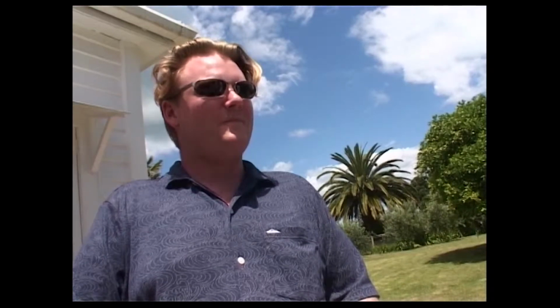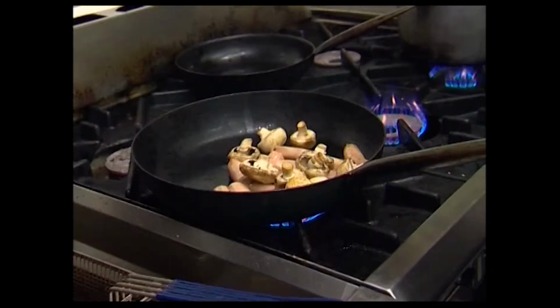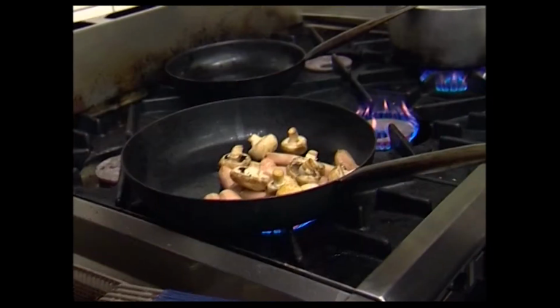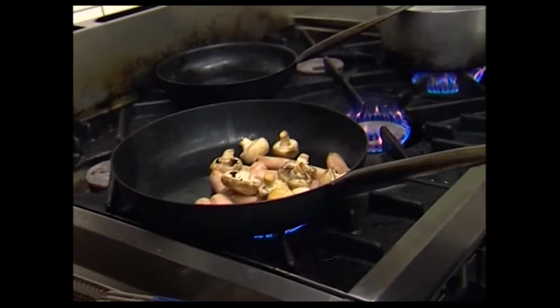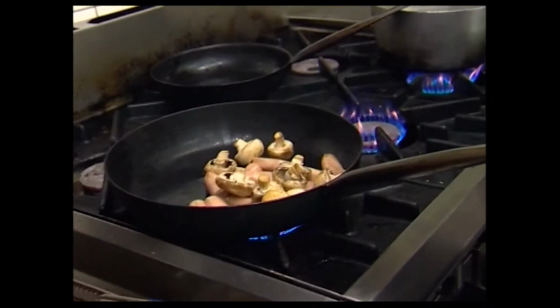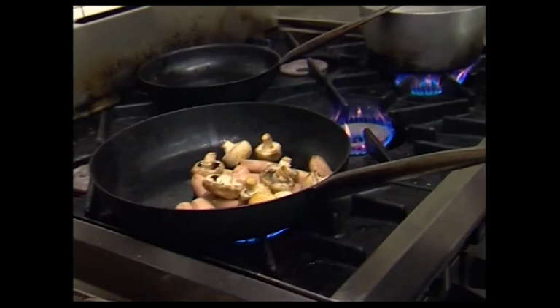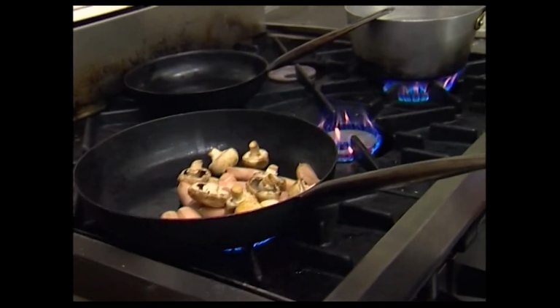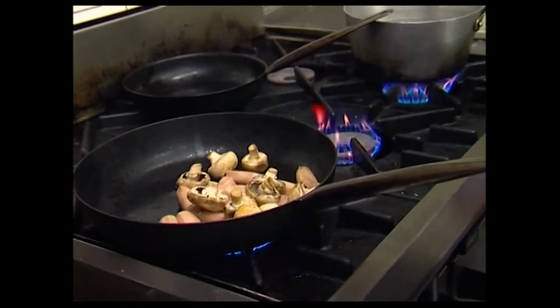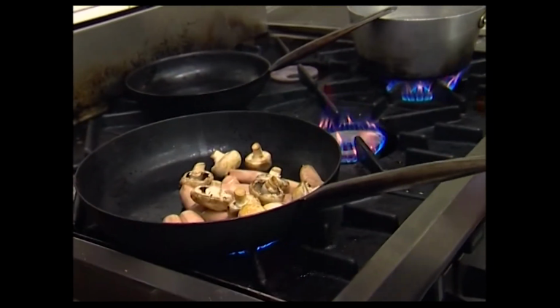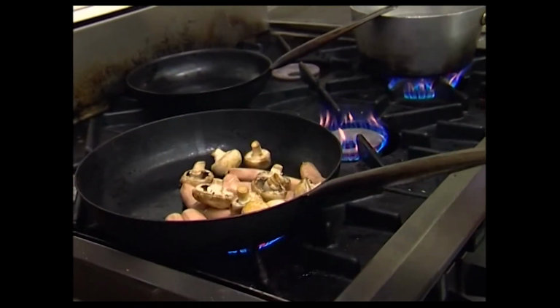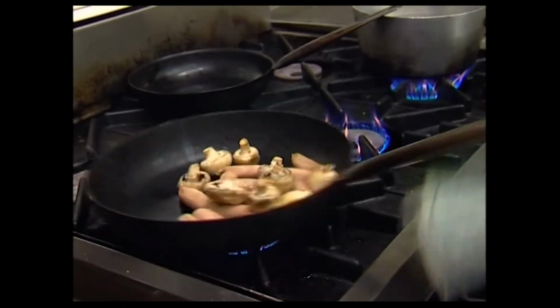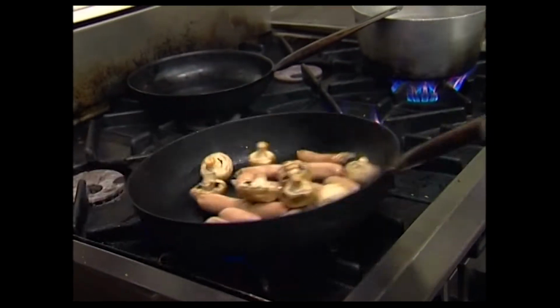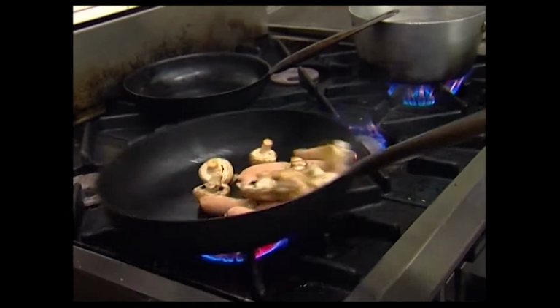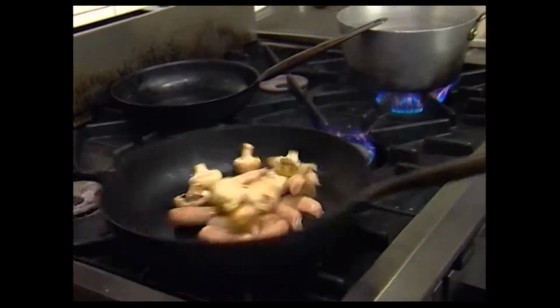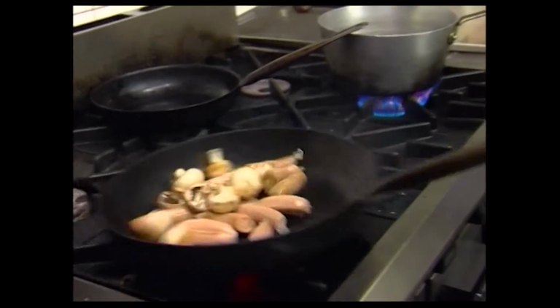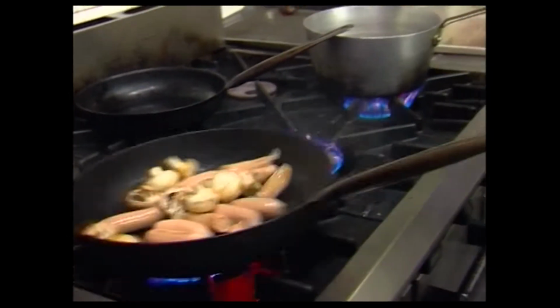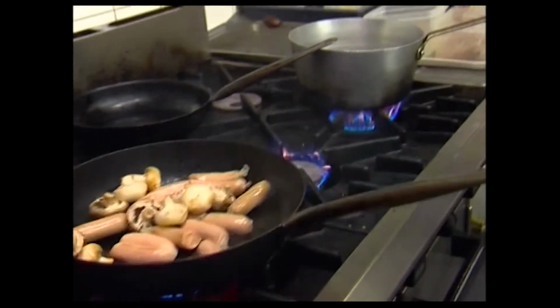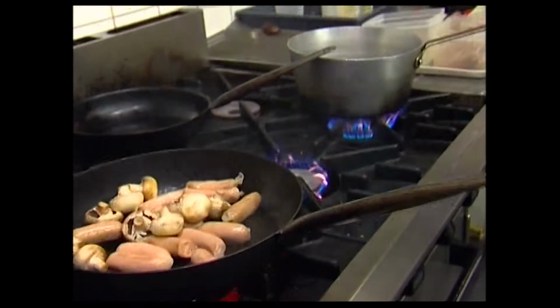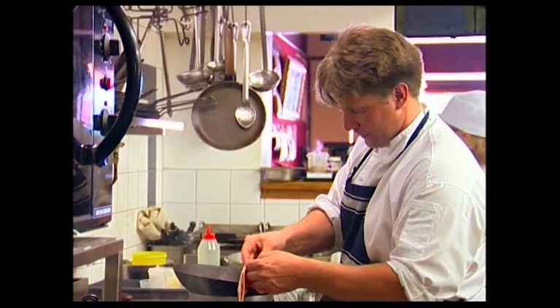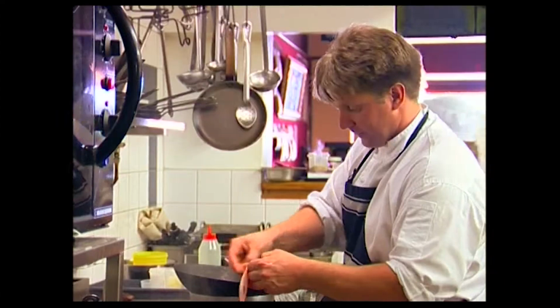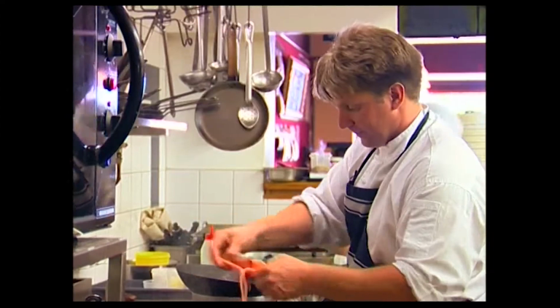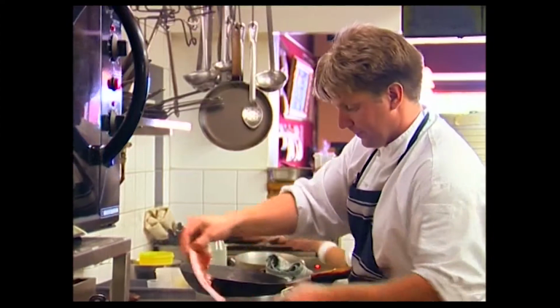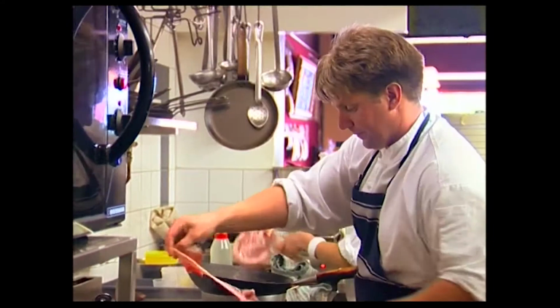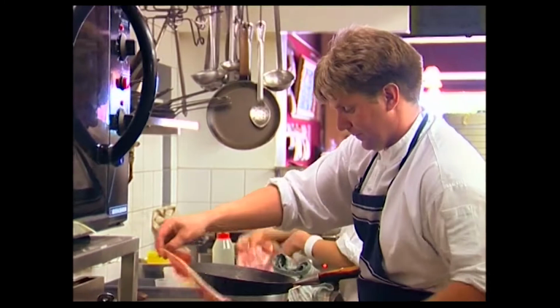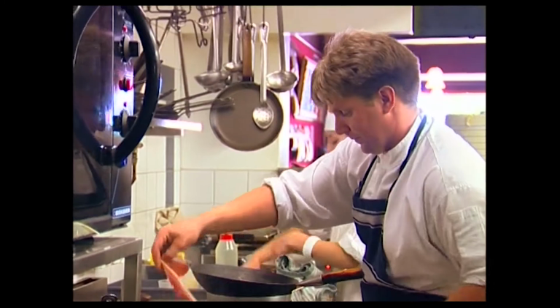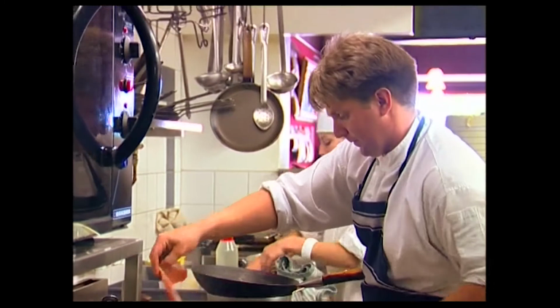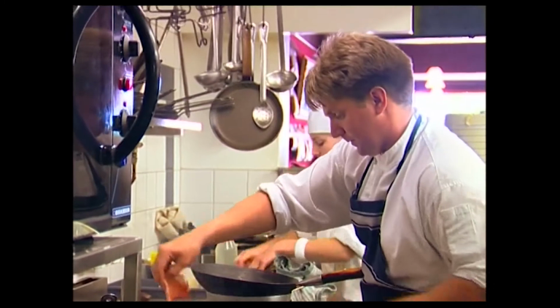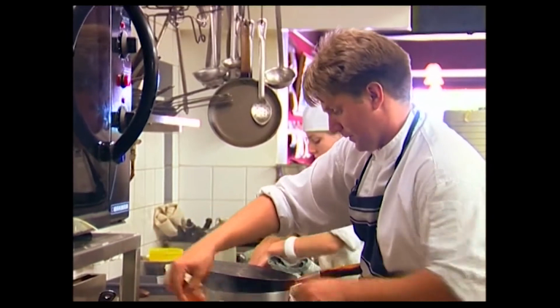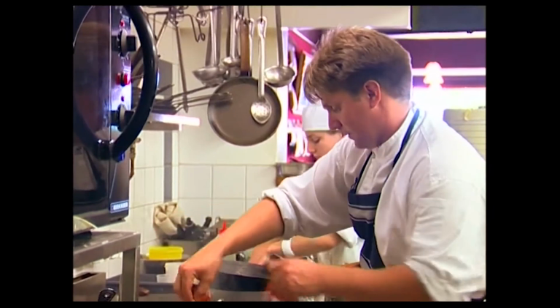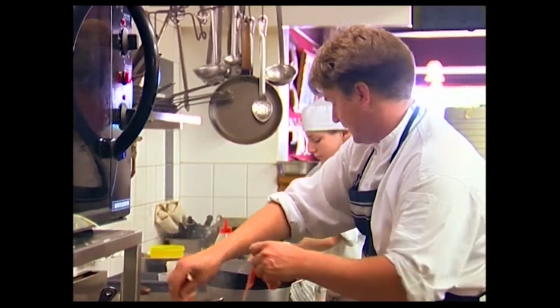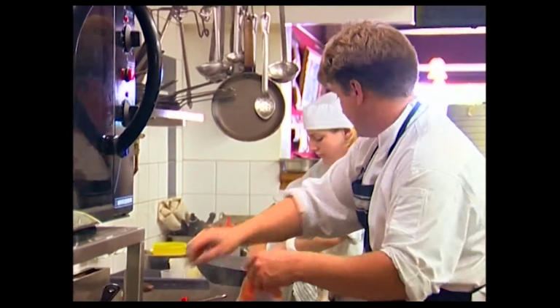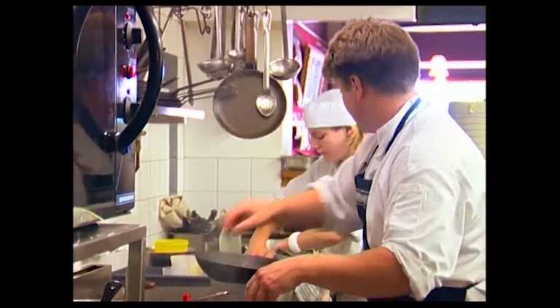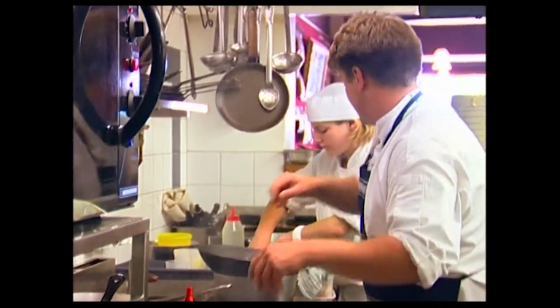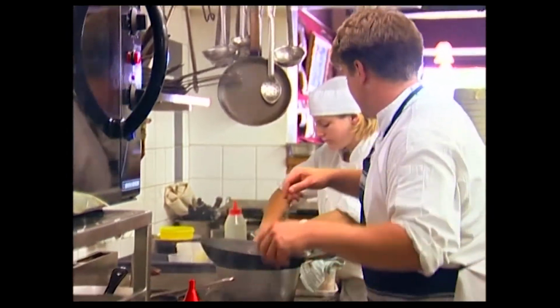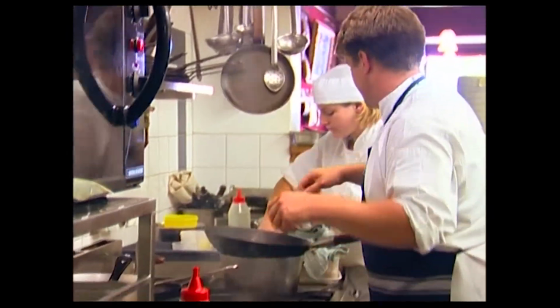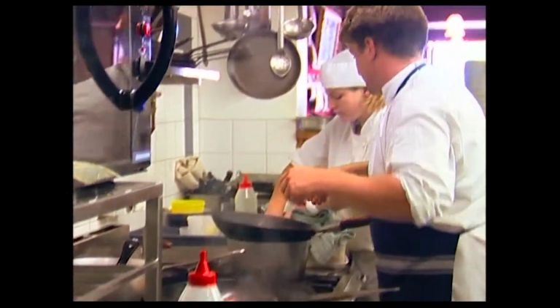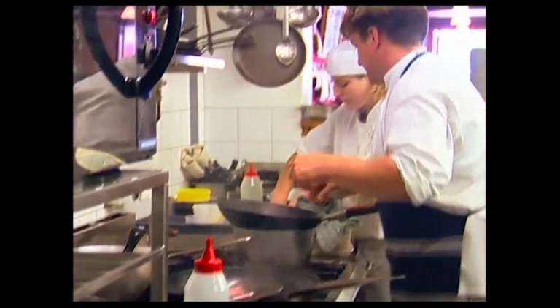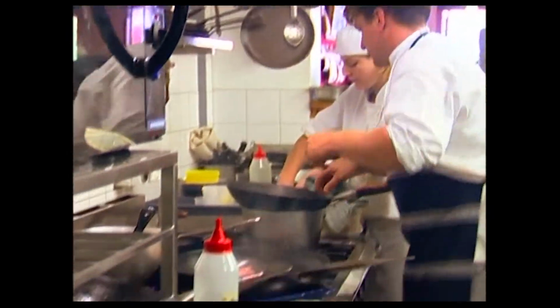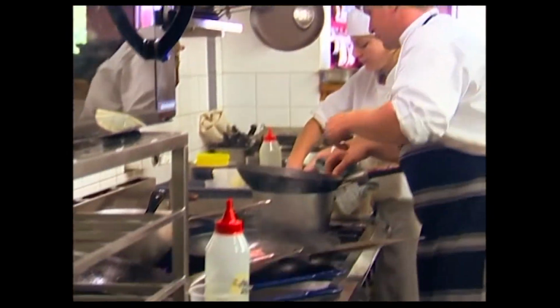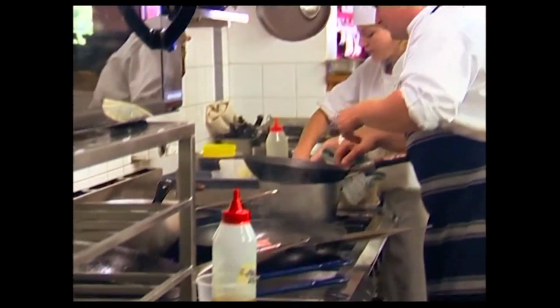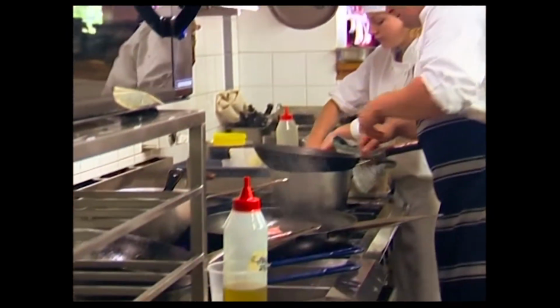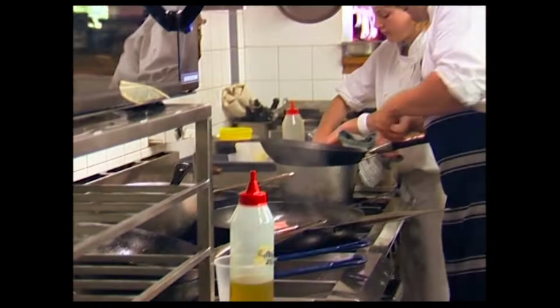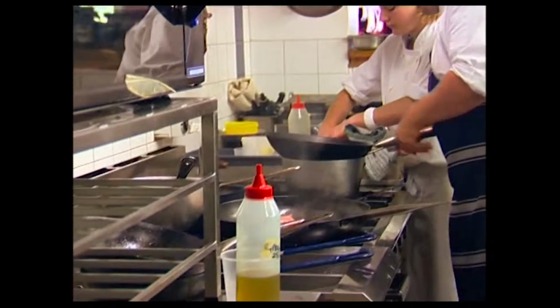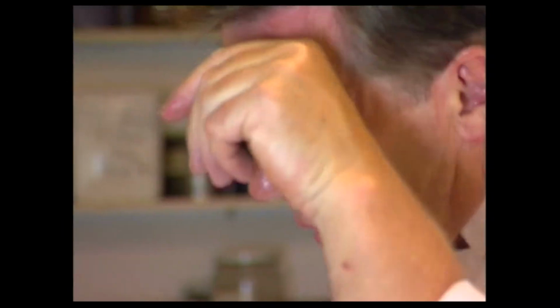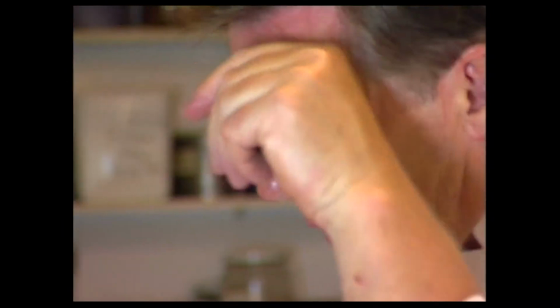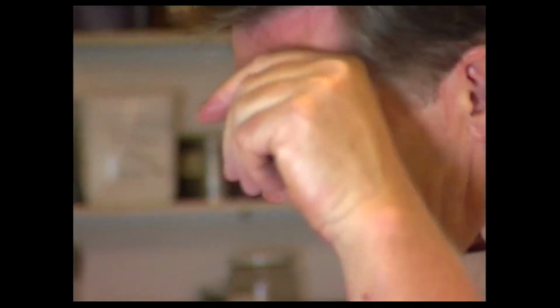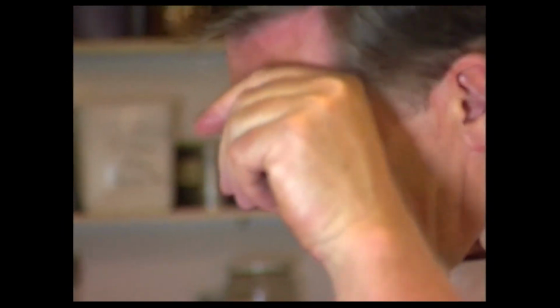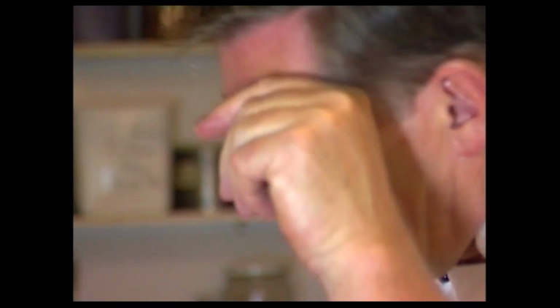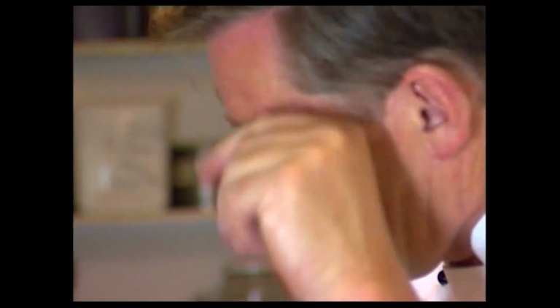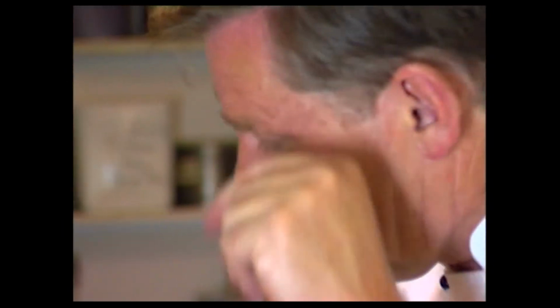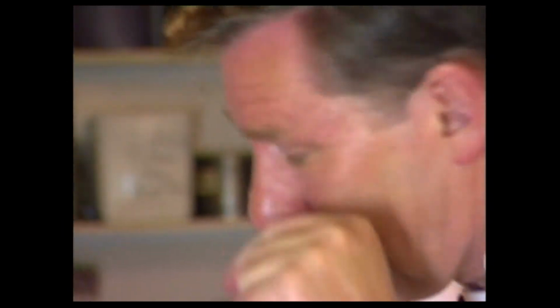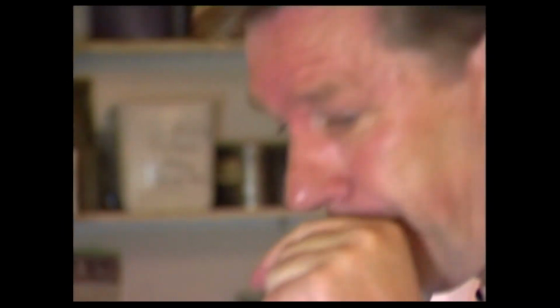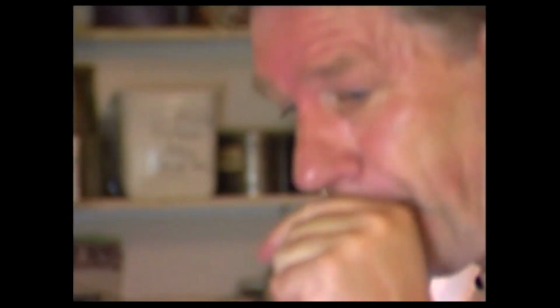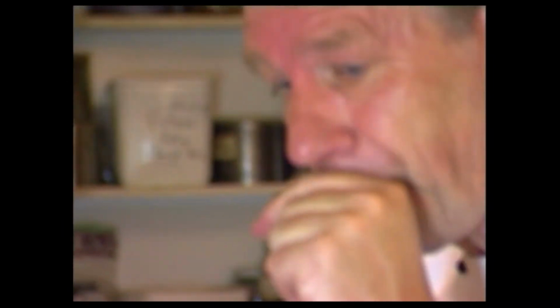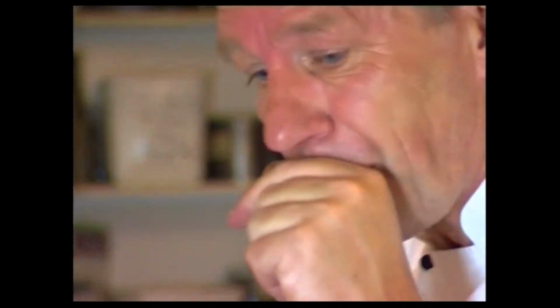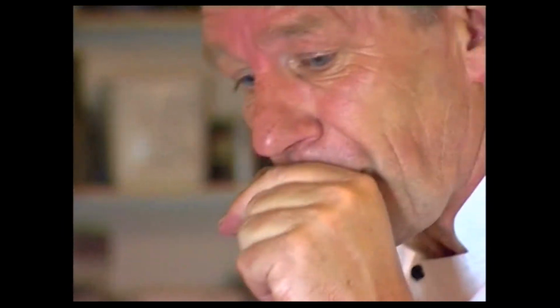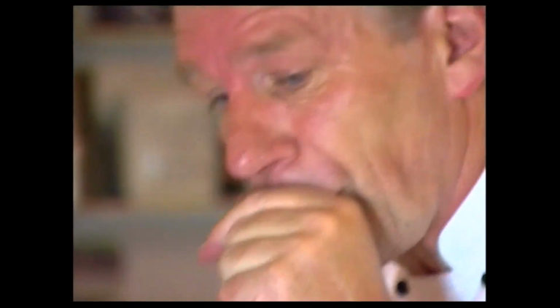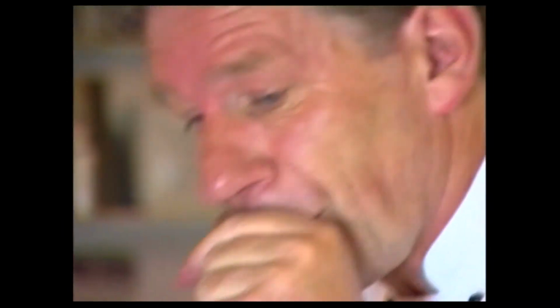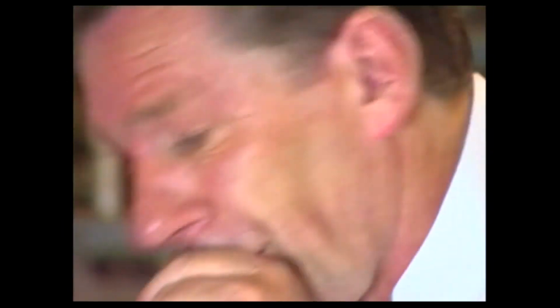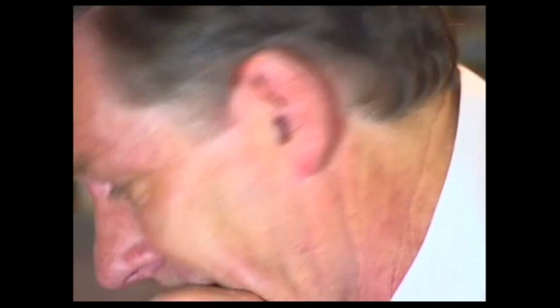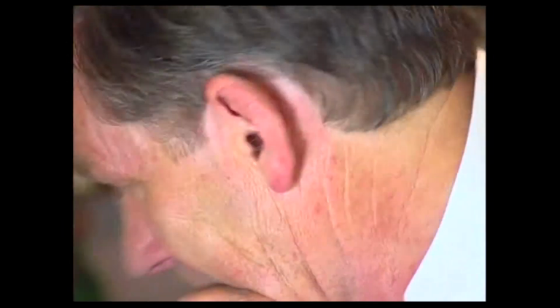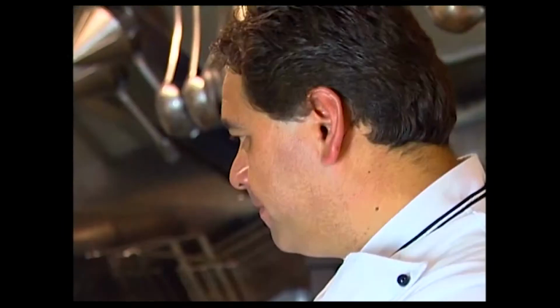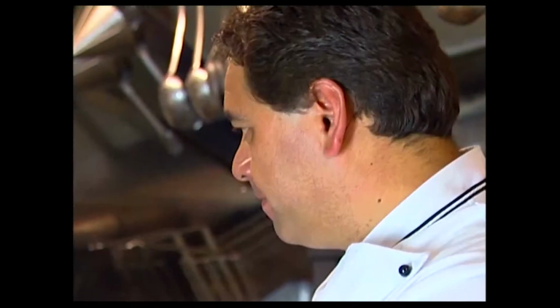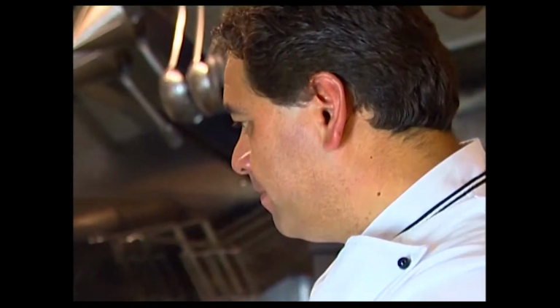Next up, Chris cooks our magic box while he also cooks breakfast for Blenheim, and we meet Robin, who struggles with stress.